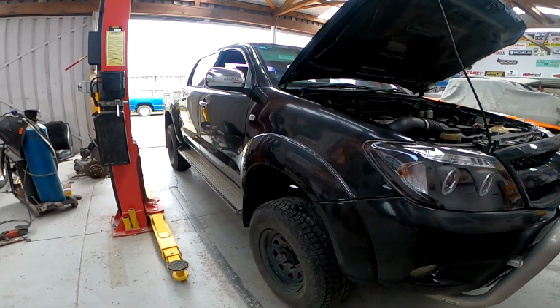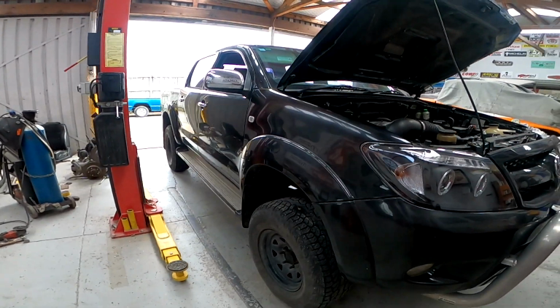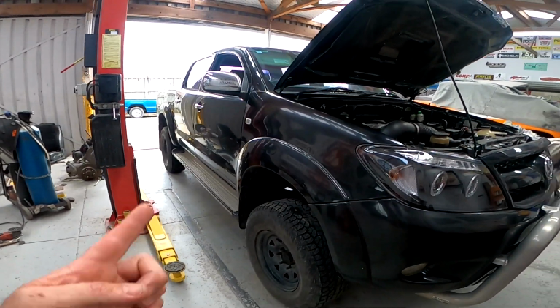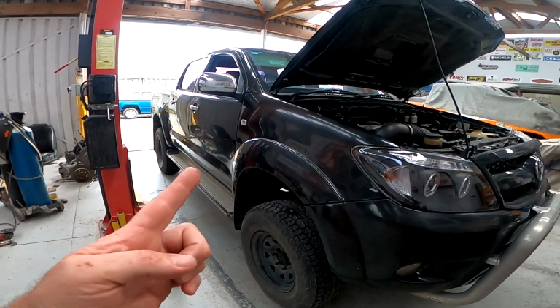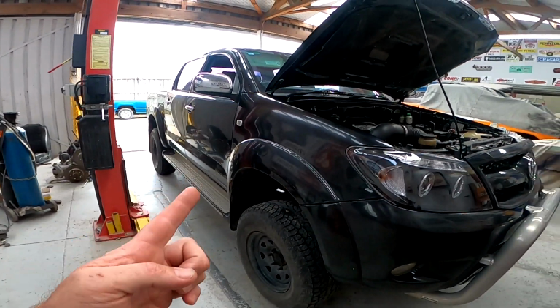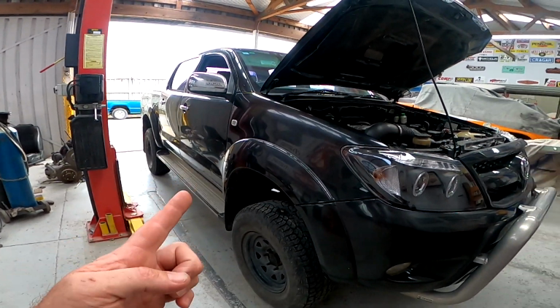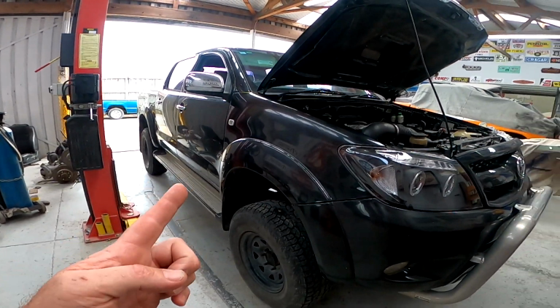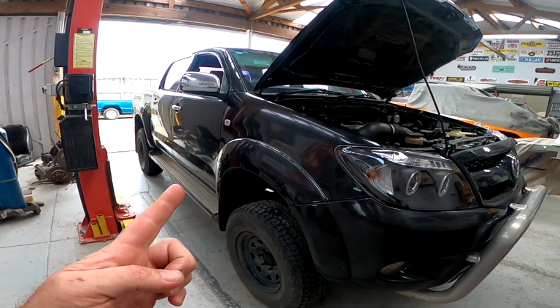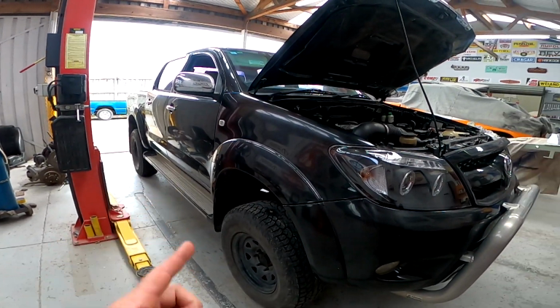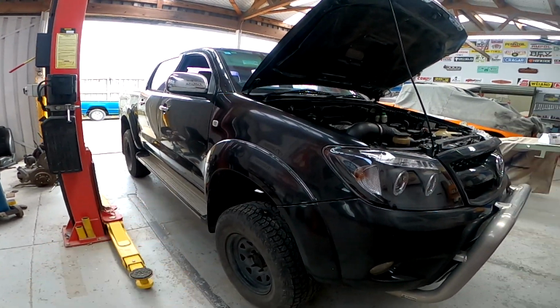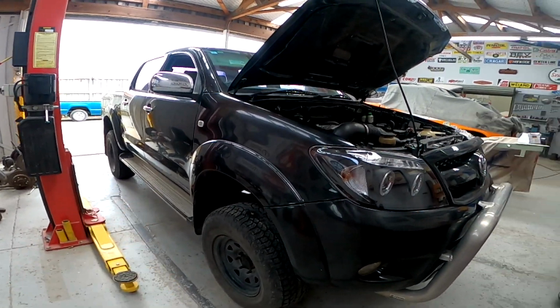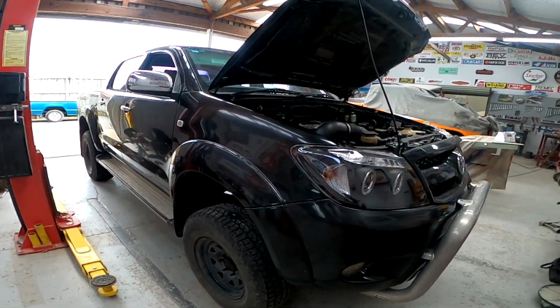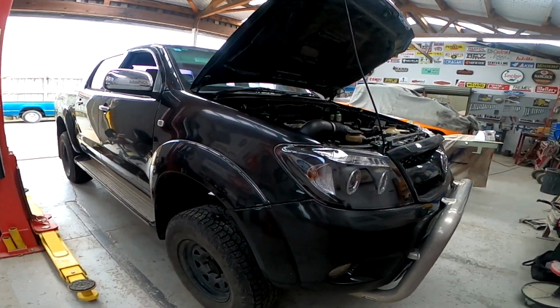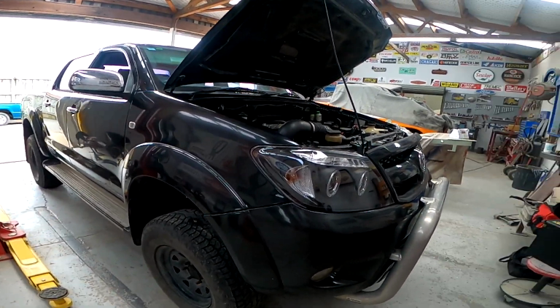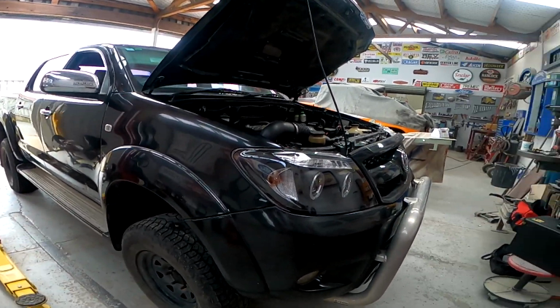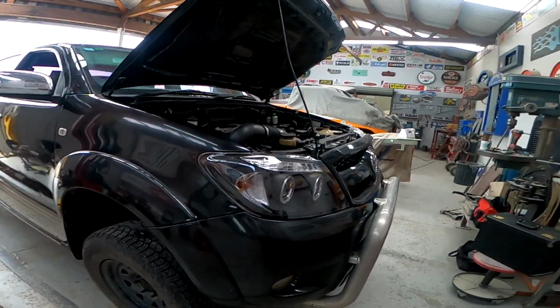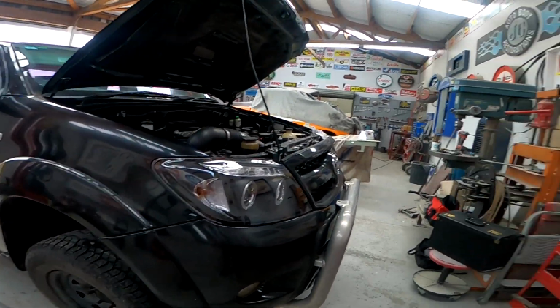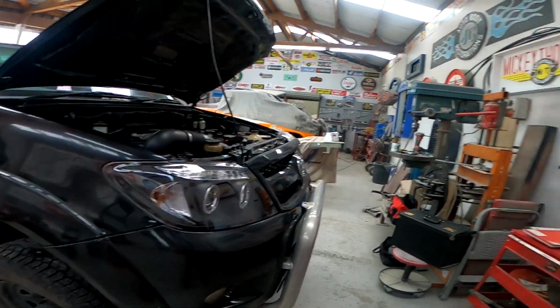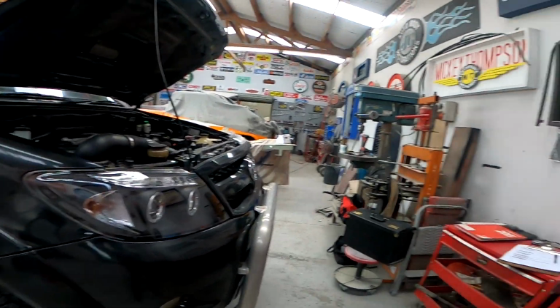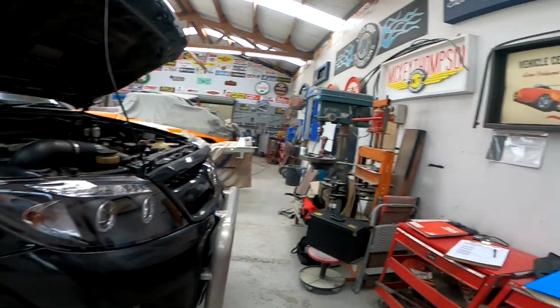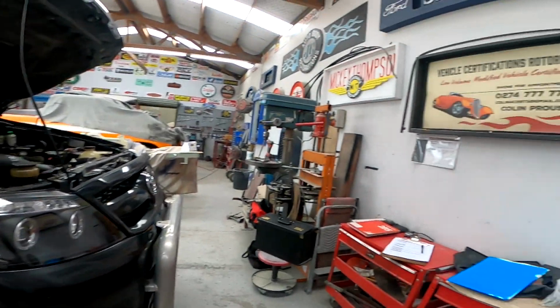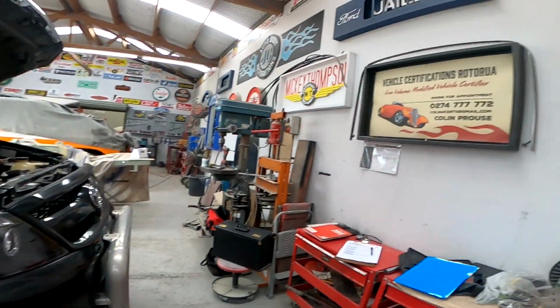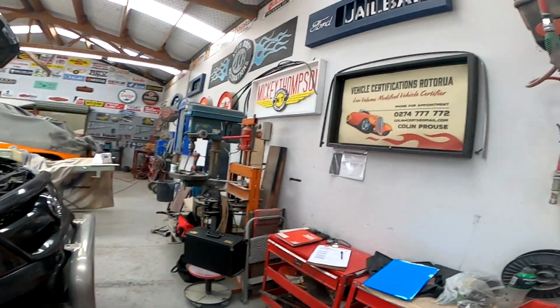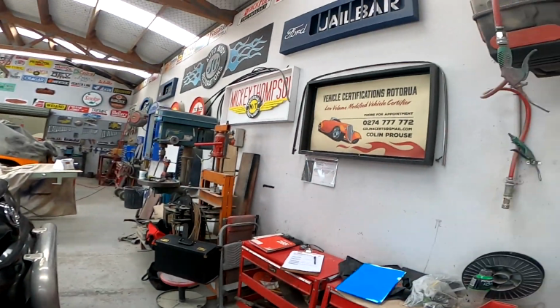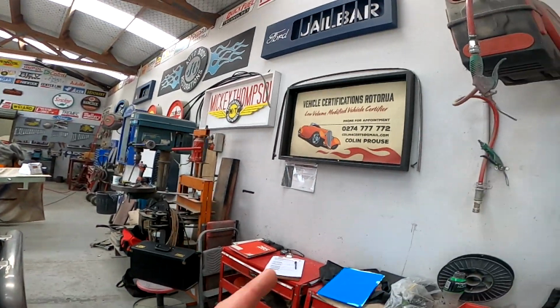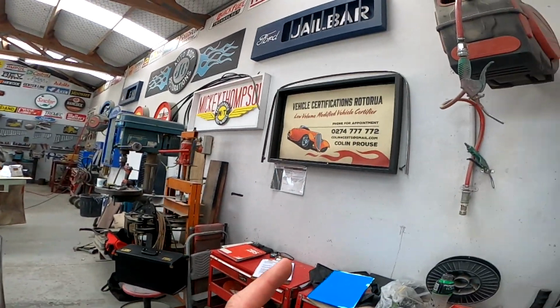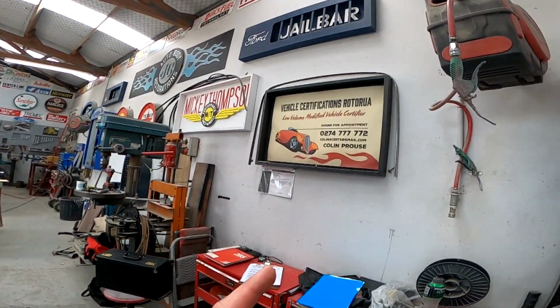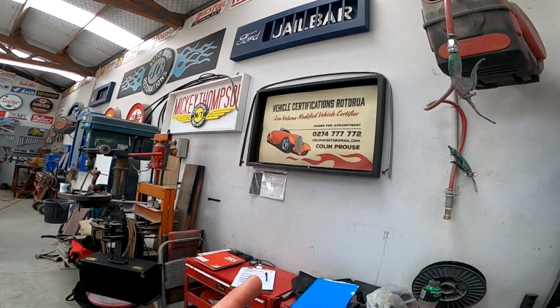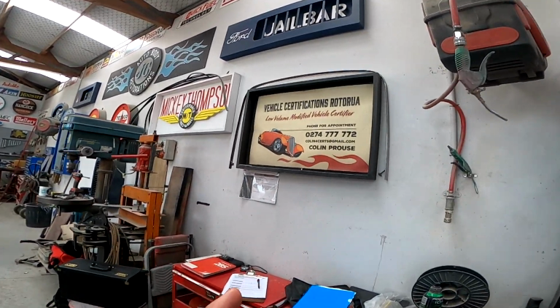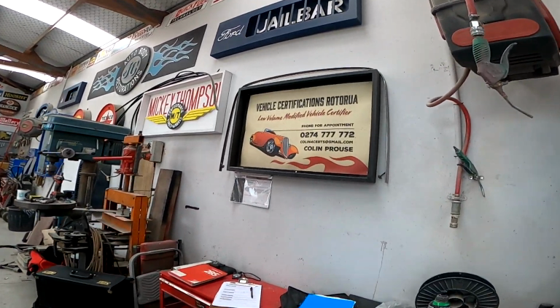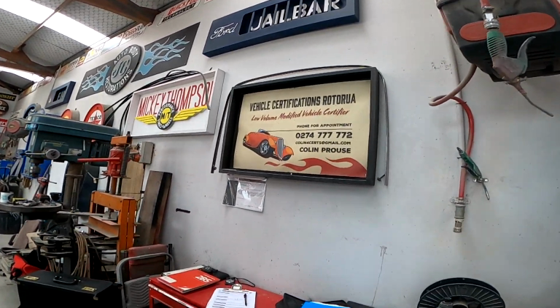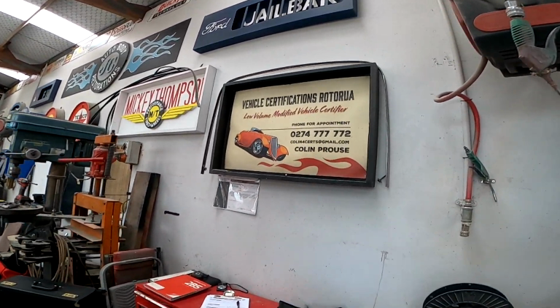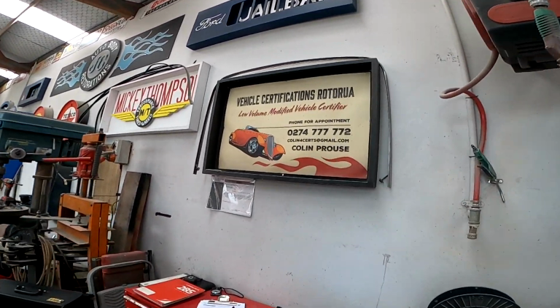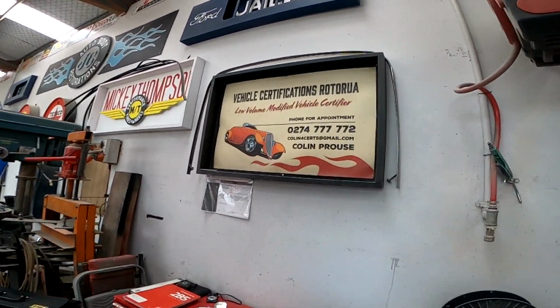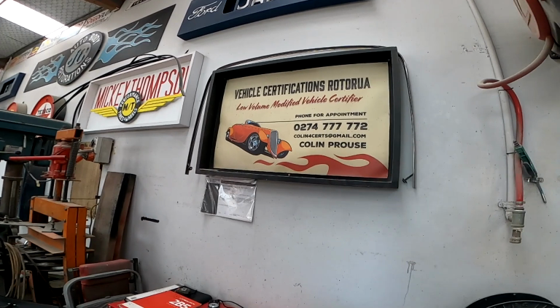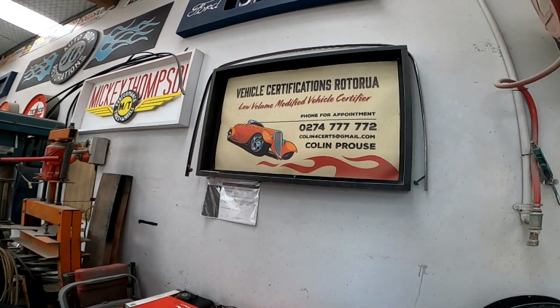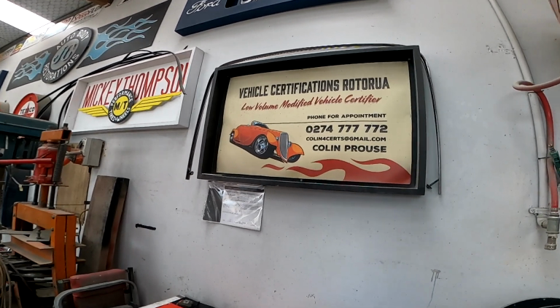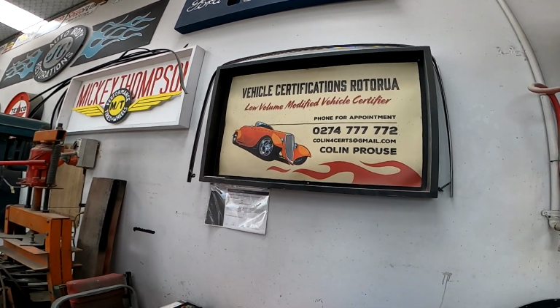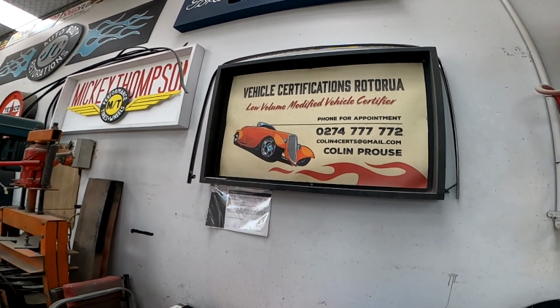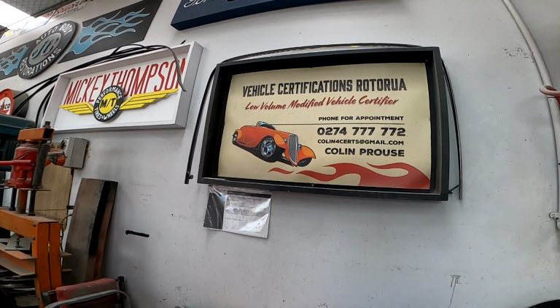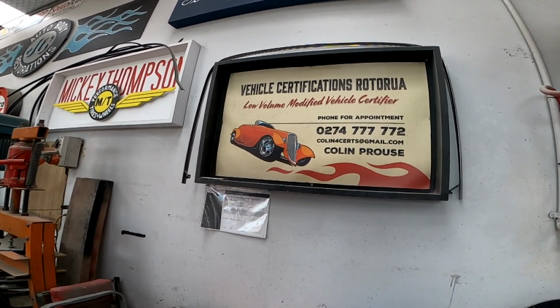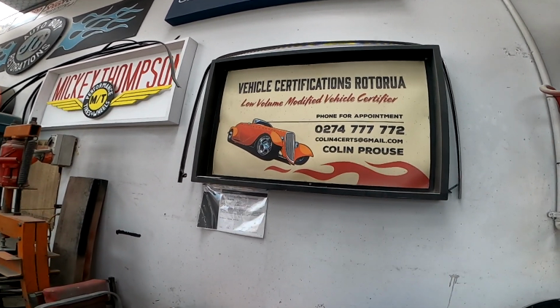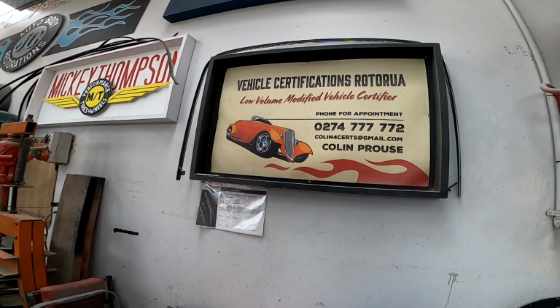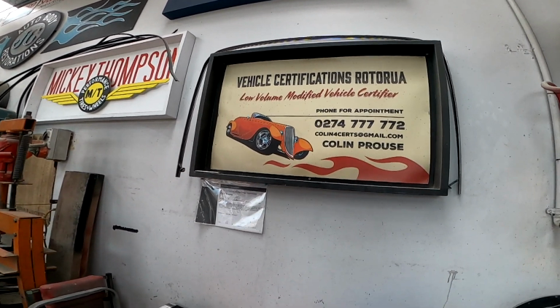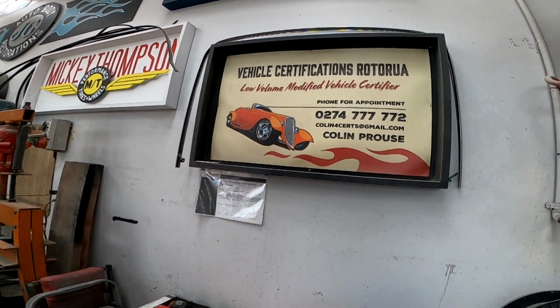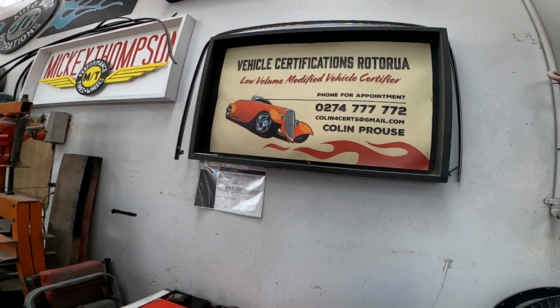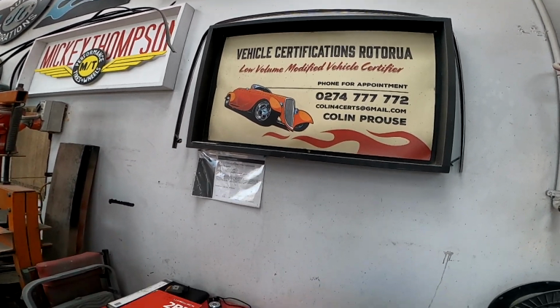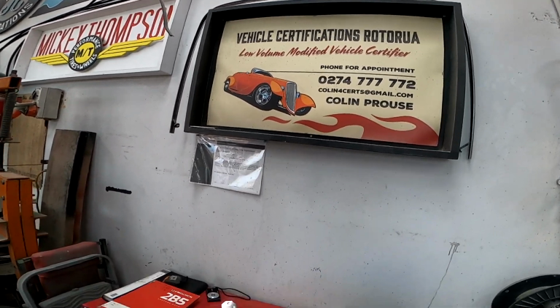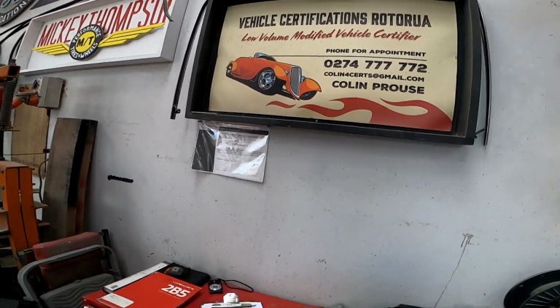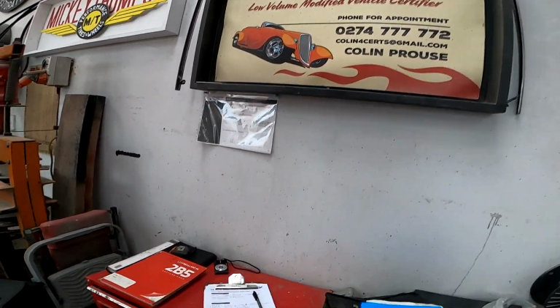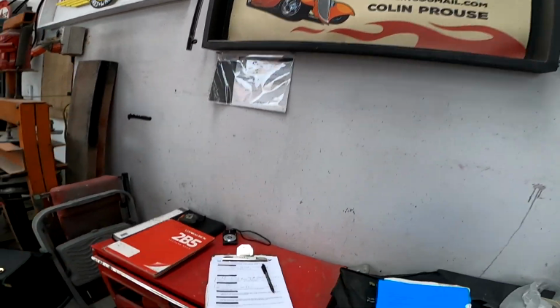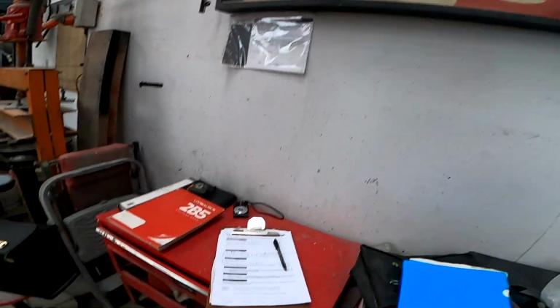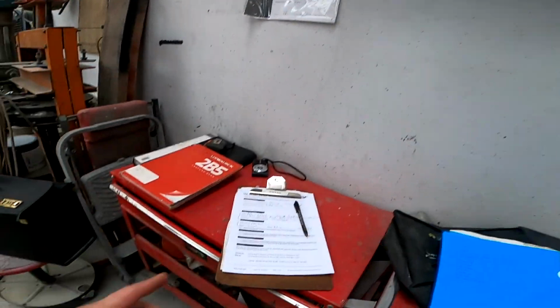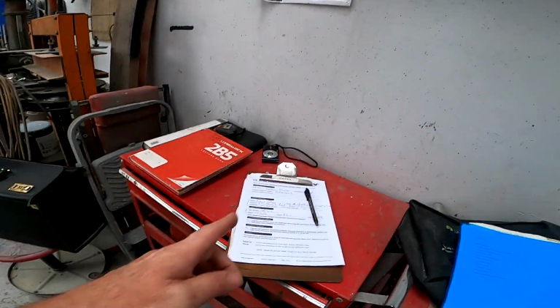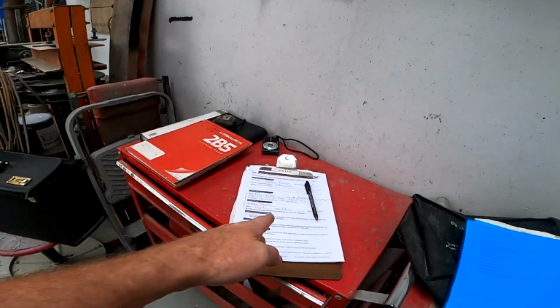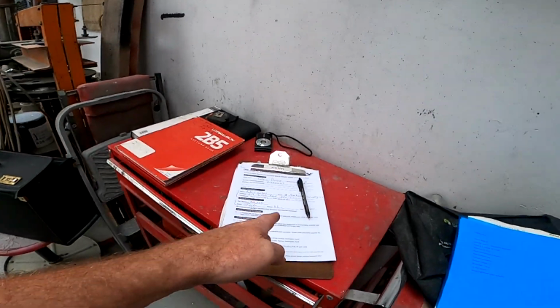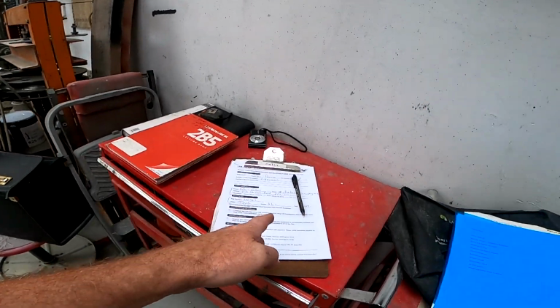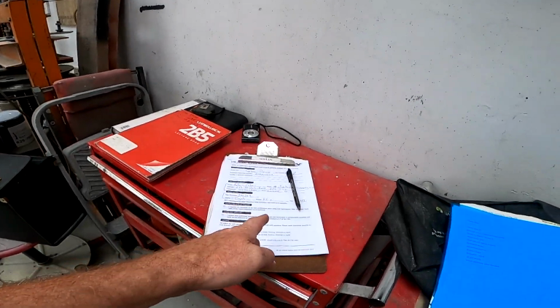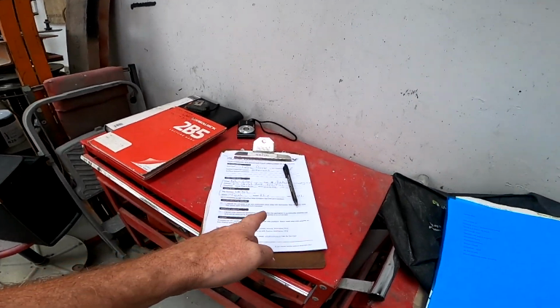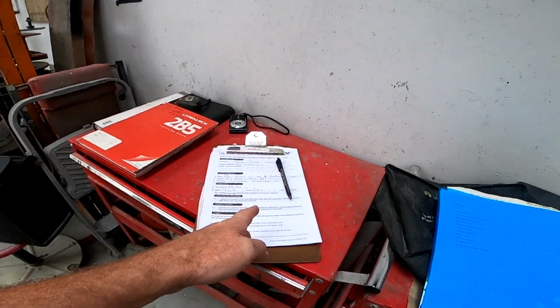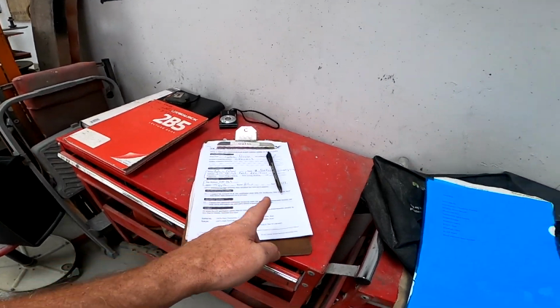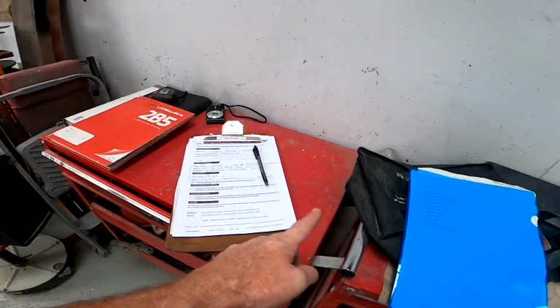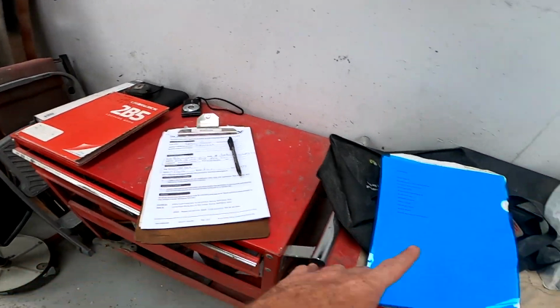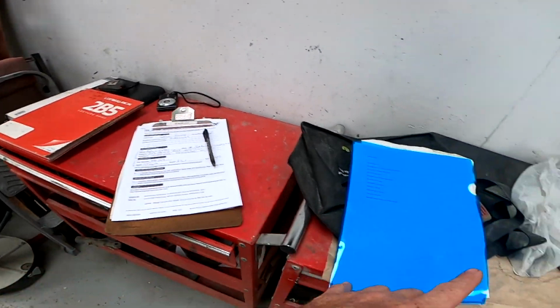We're straight into this workshop. Colin, down in Rotorua, pulling some paperwork.